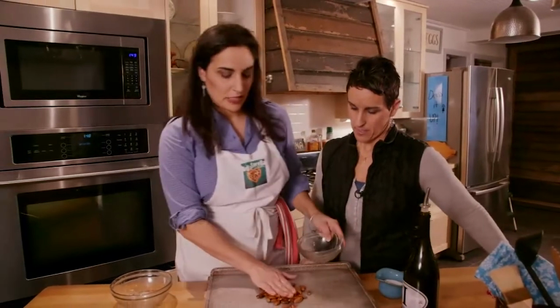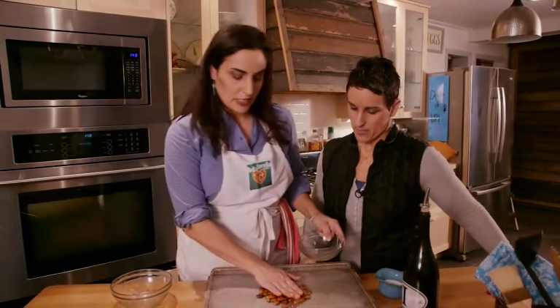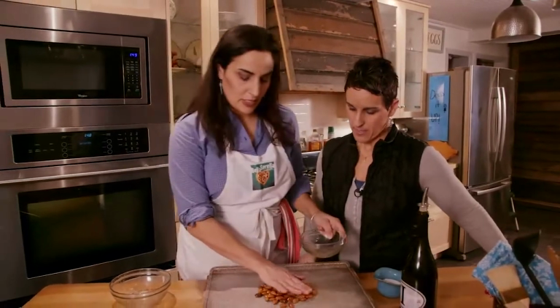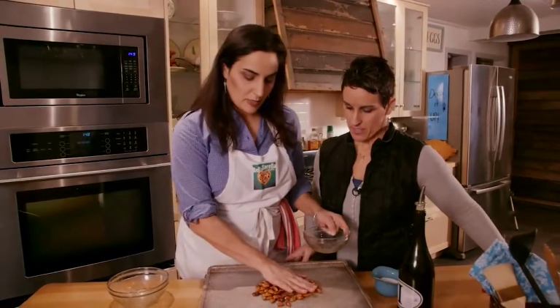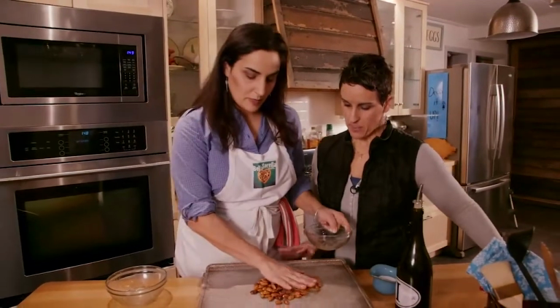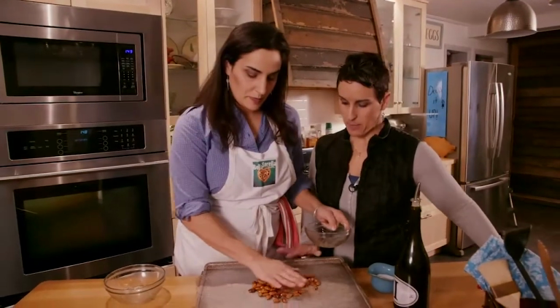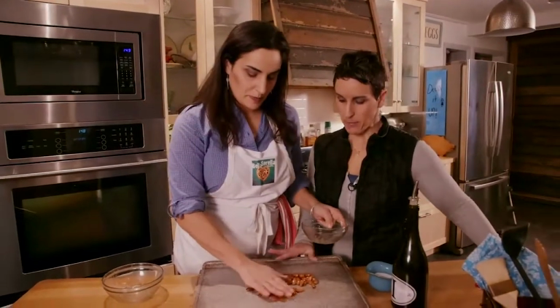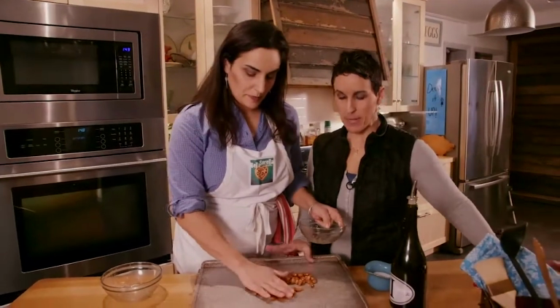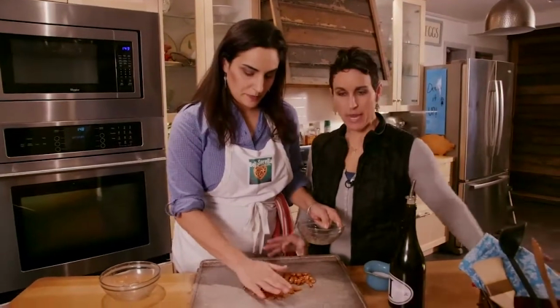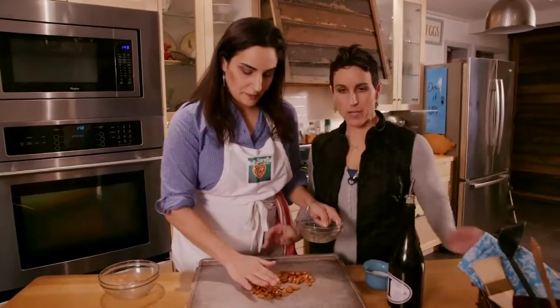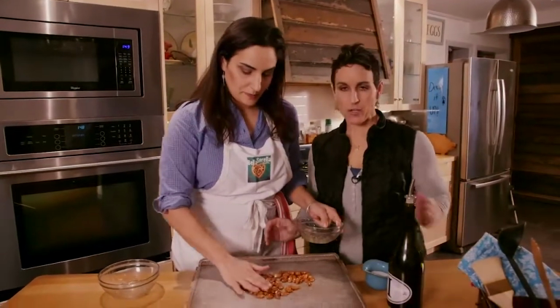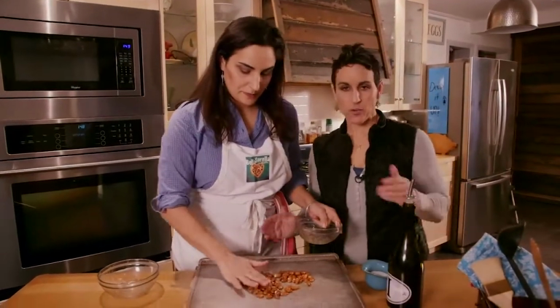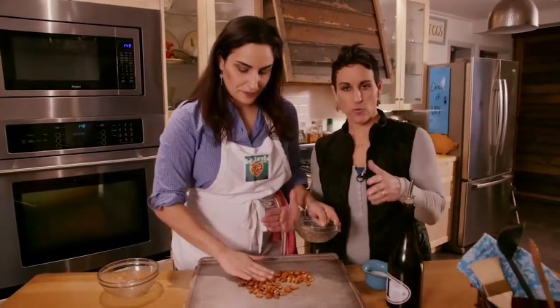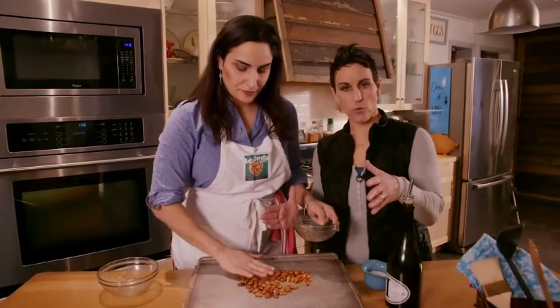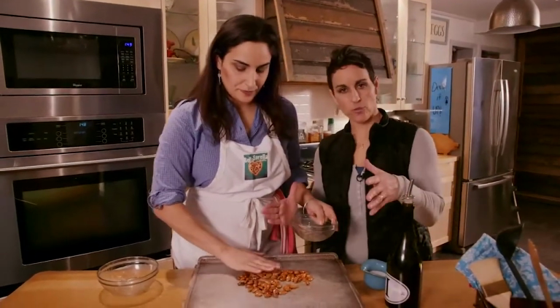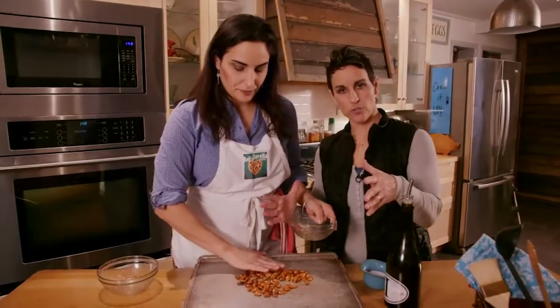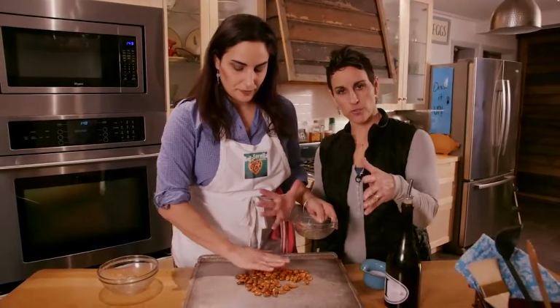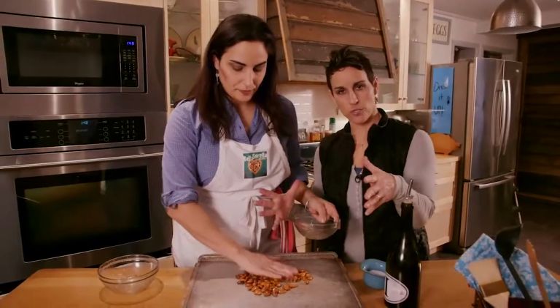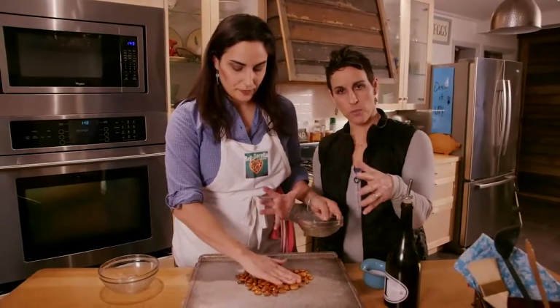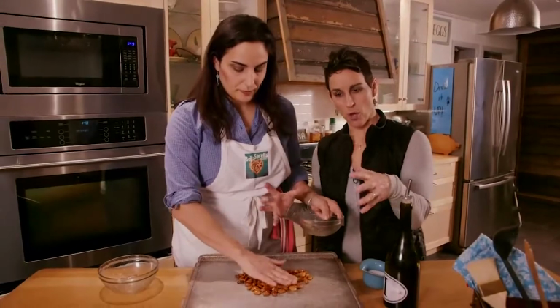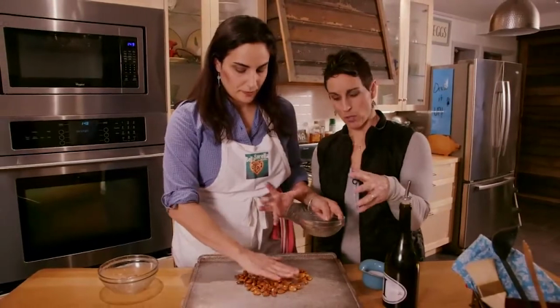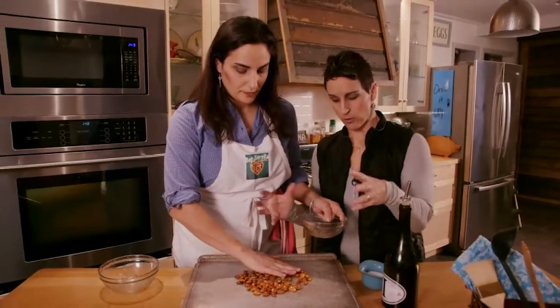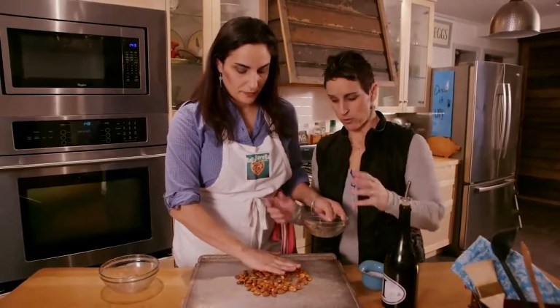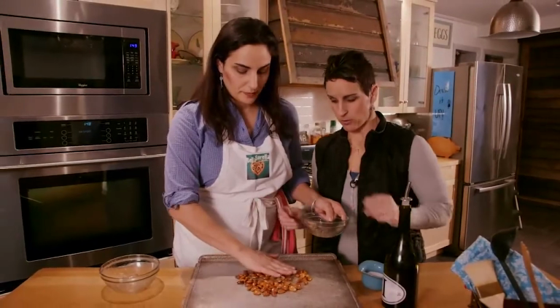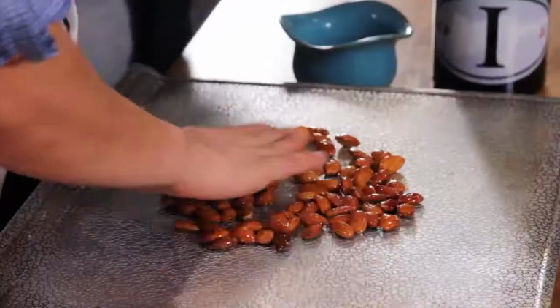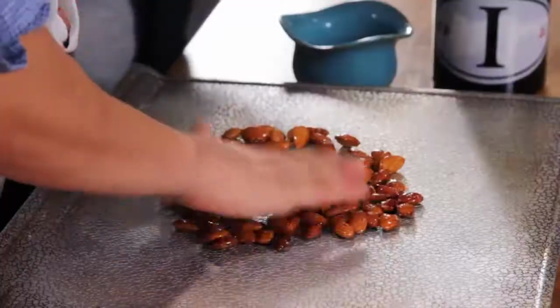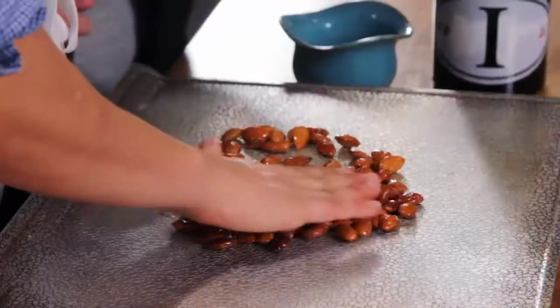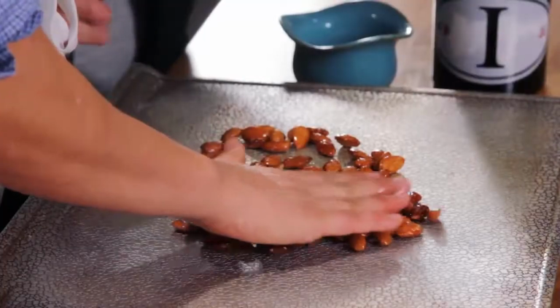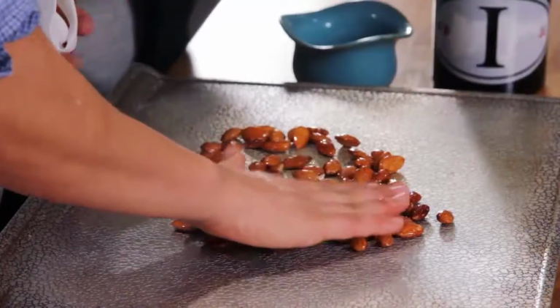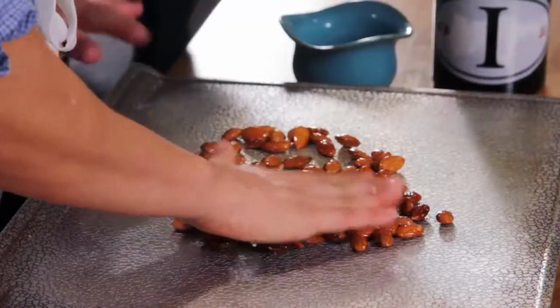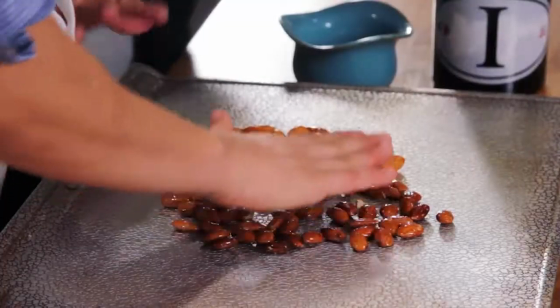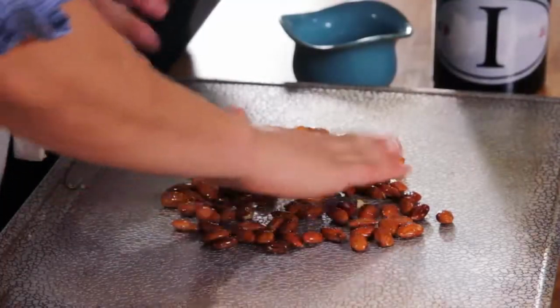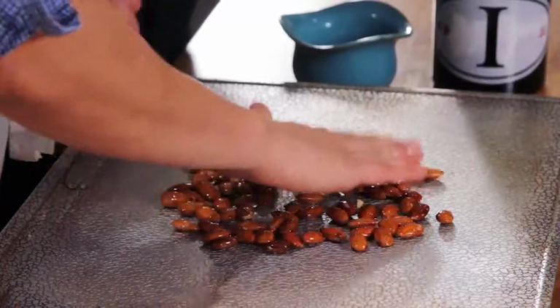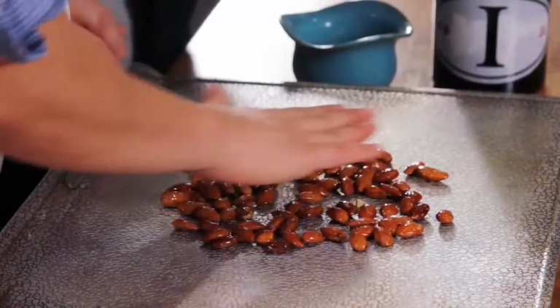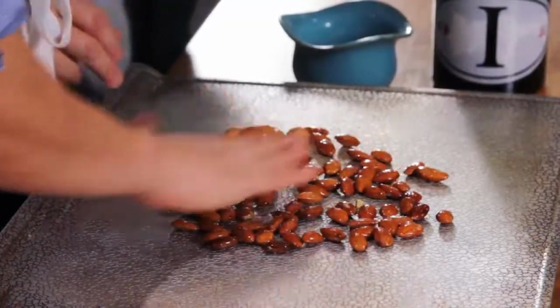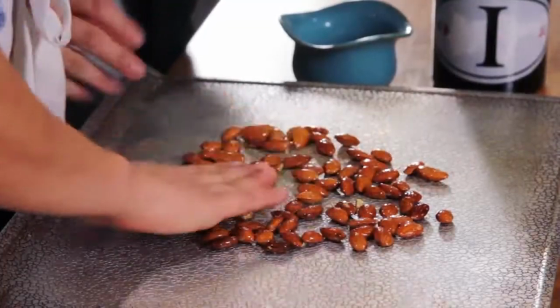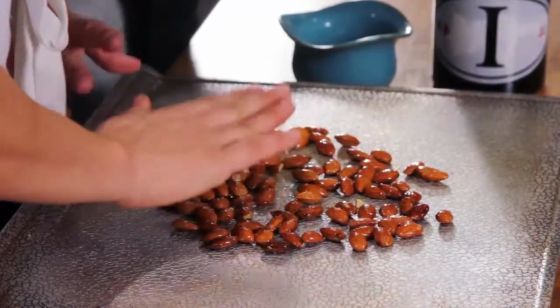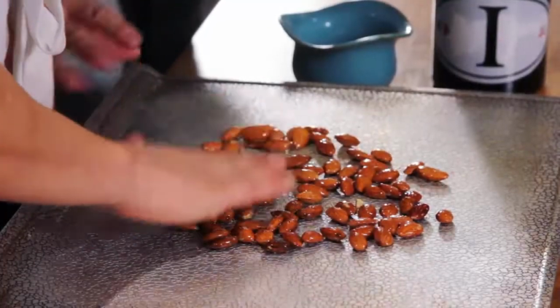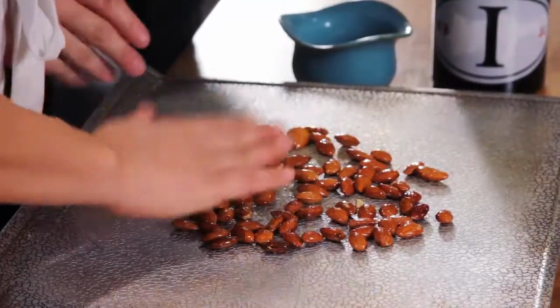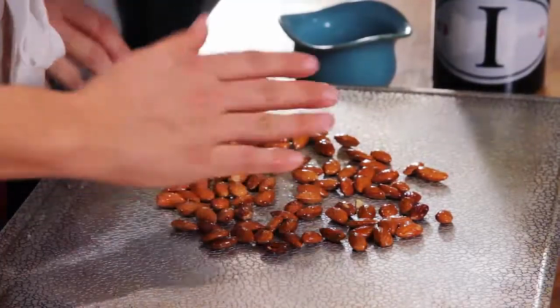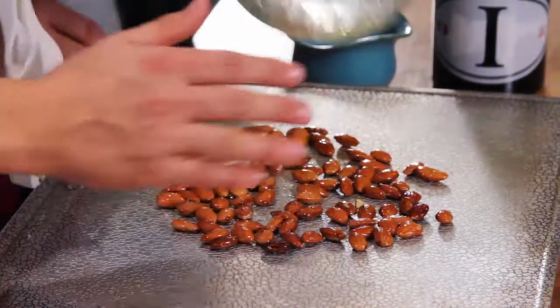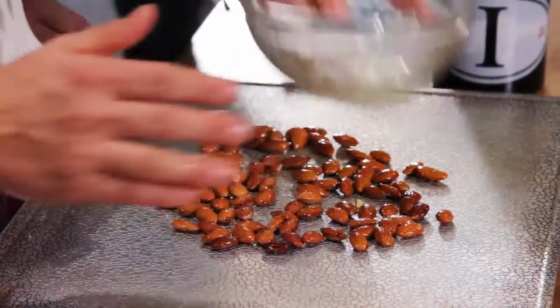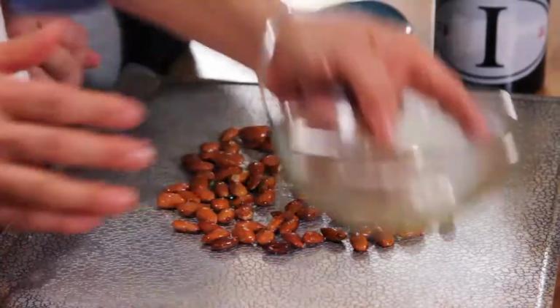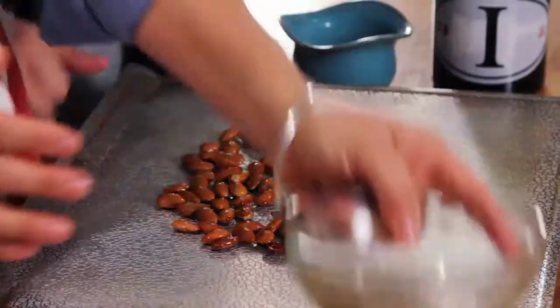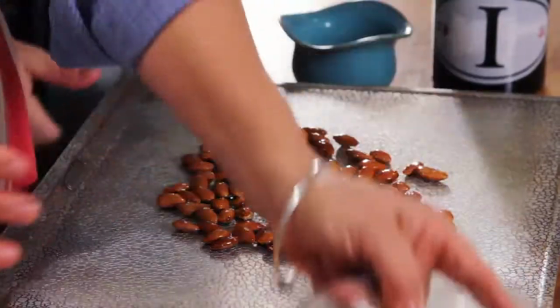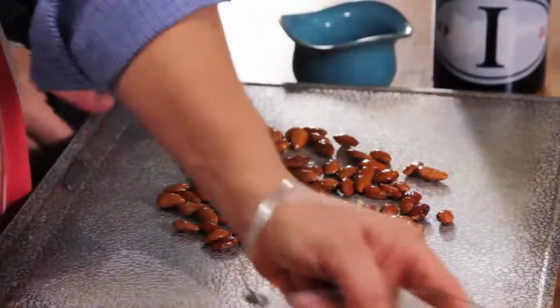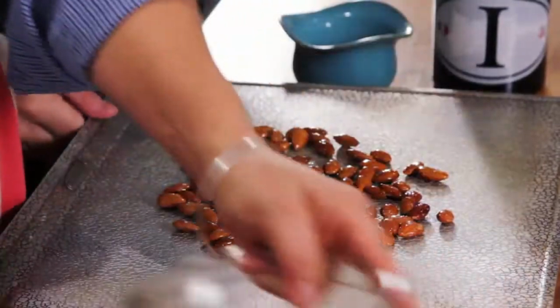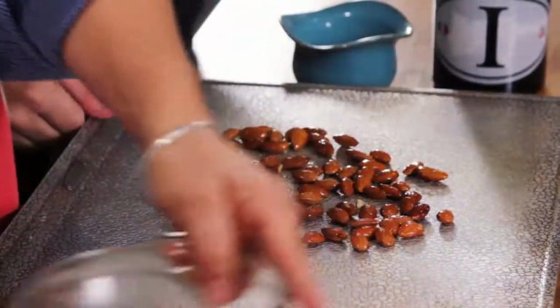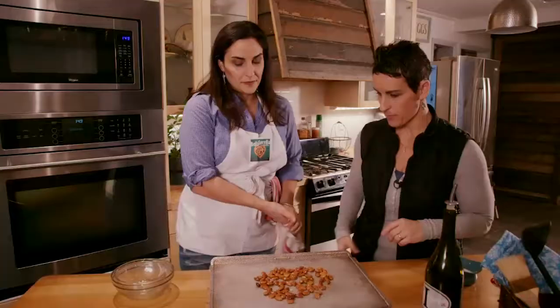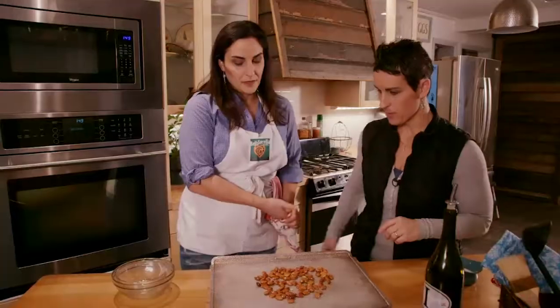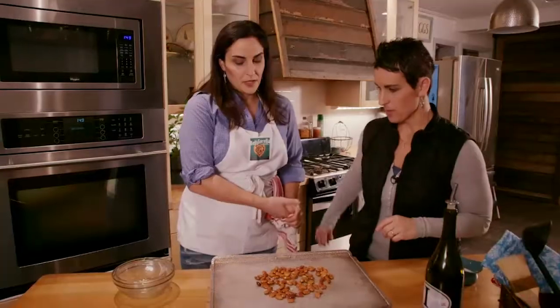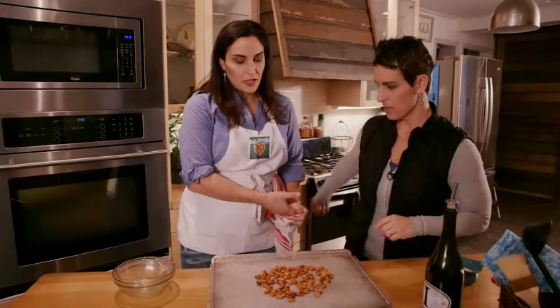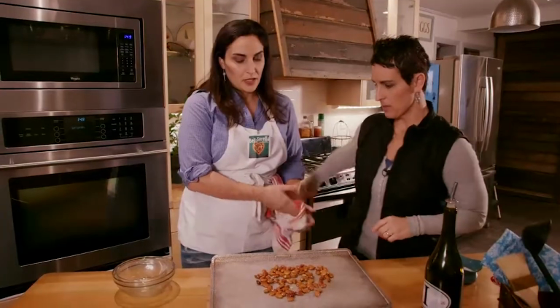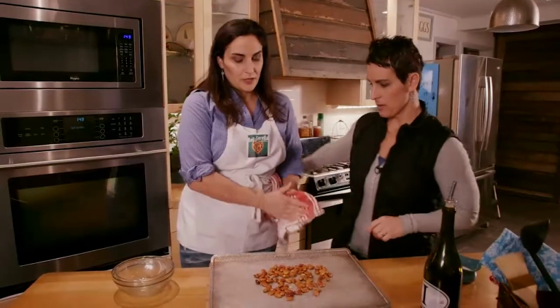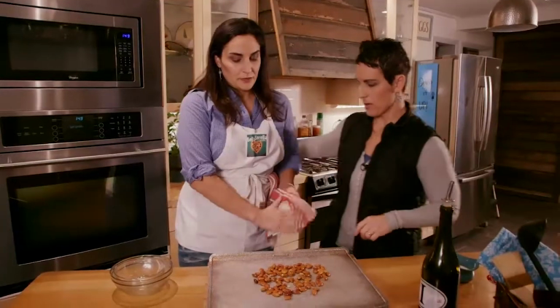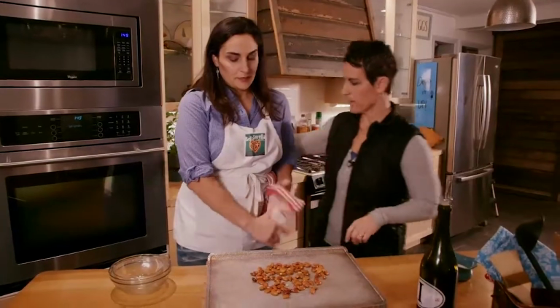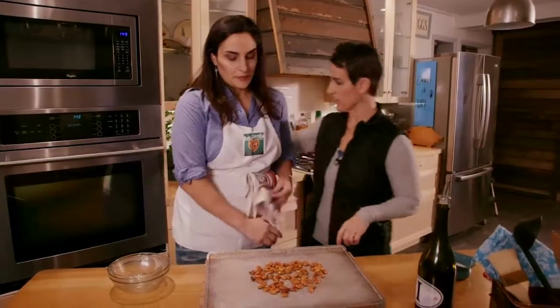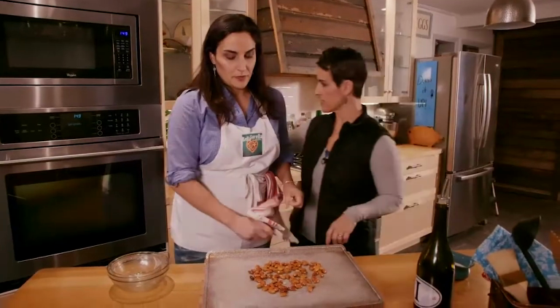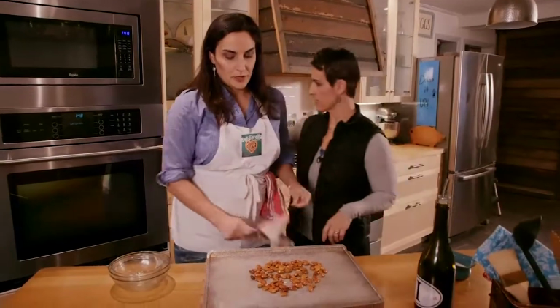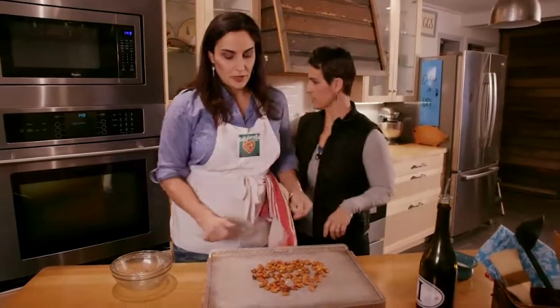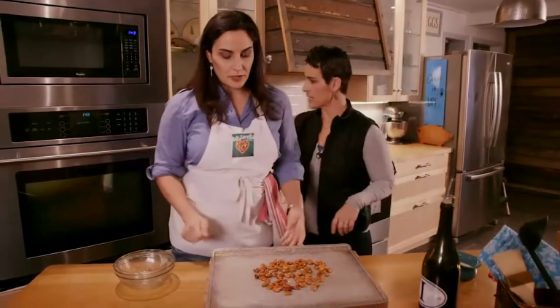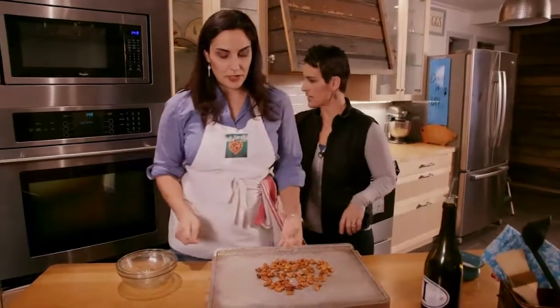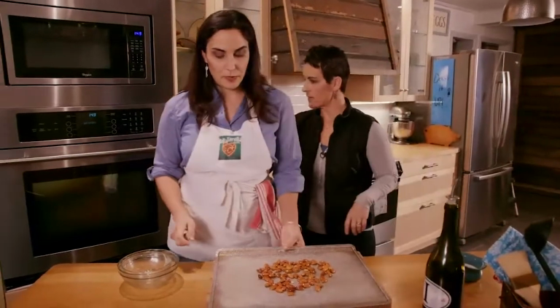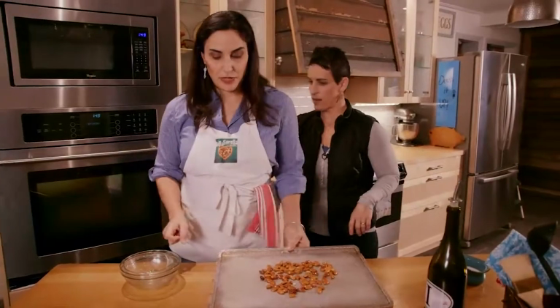This is a big pan. You can of course use a smaller pan if you have one, but you want to spread them out. All right, let's get that in there.